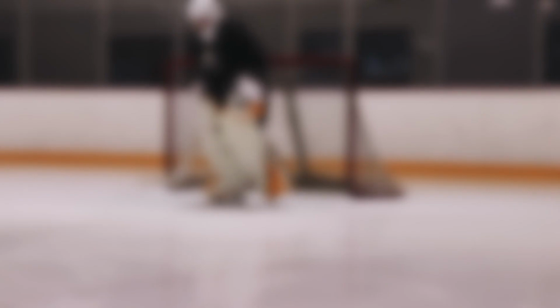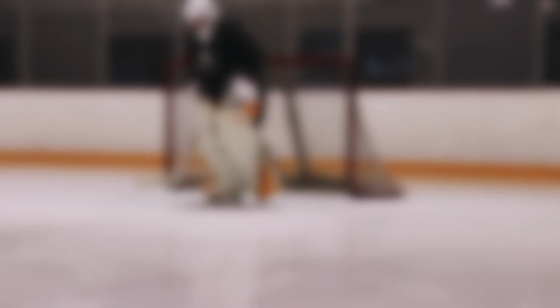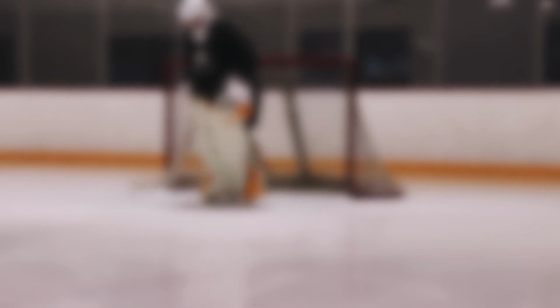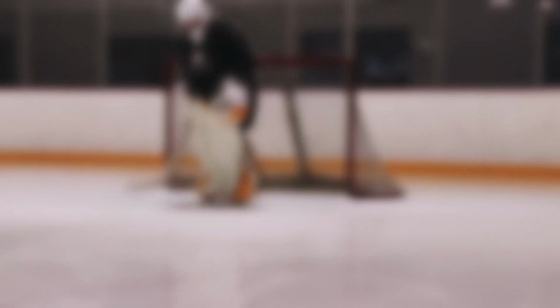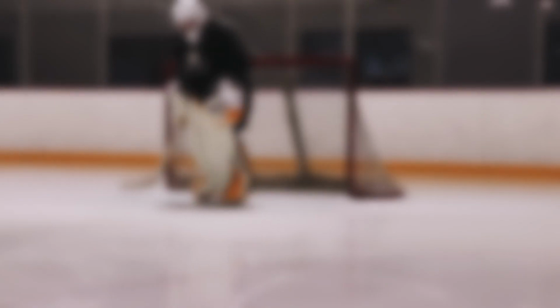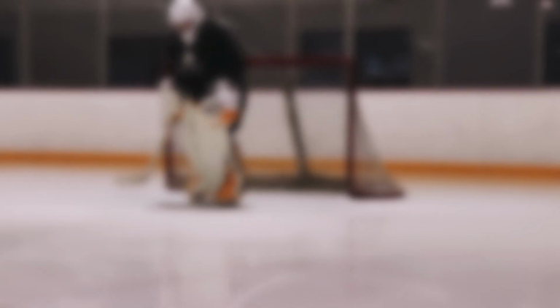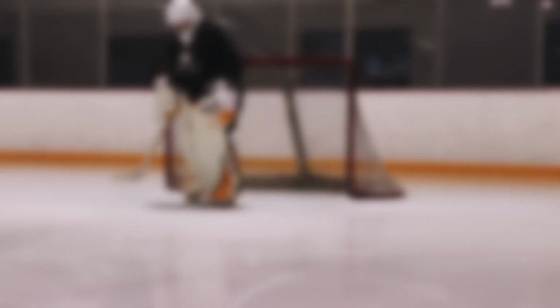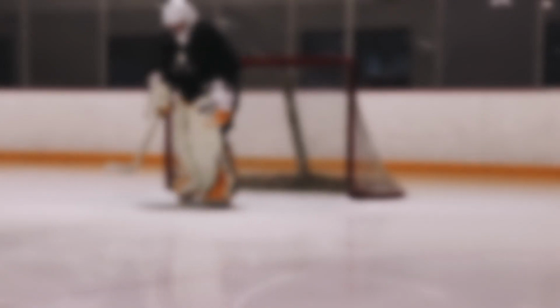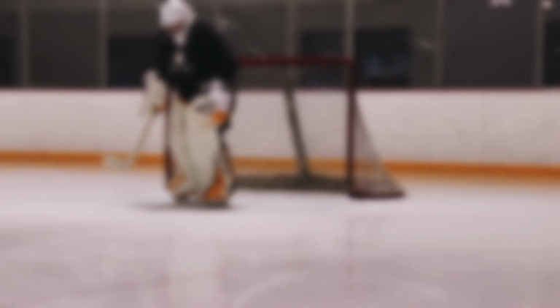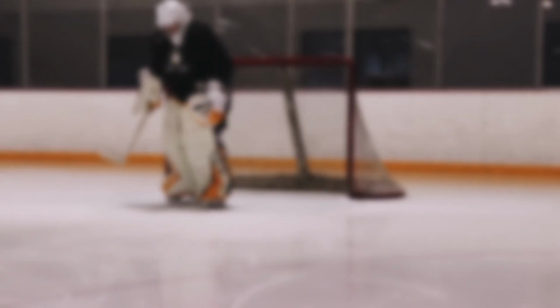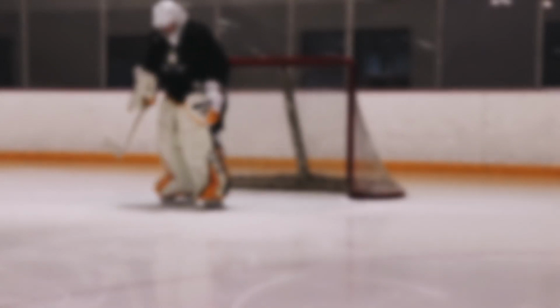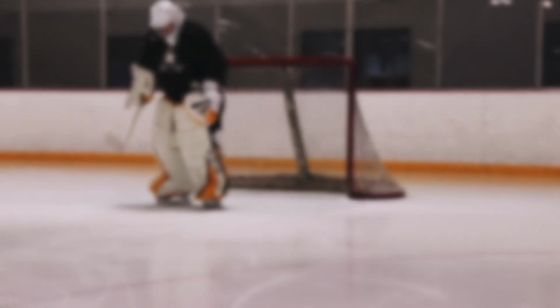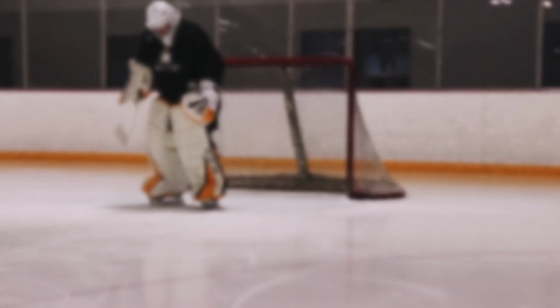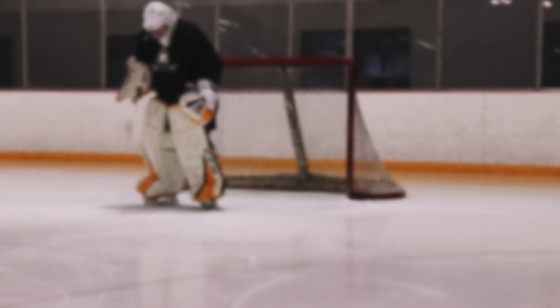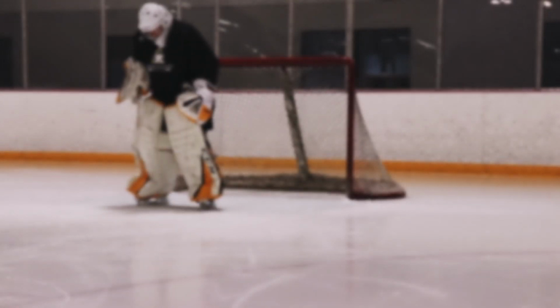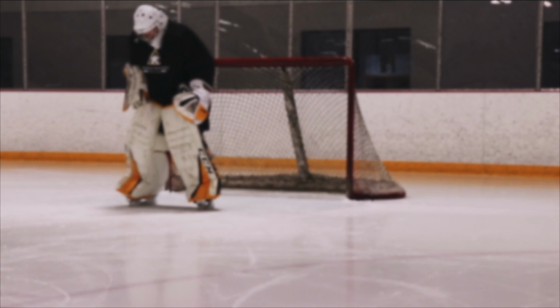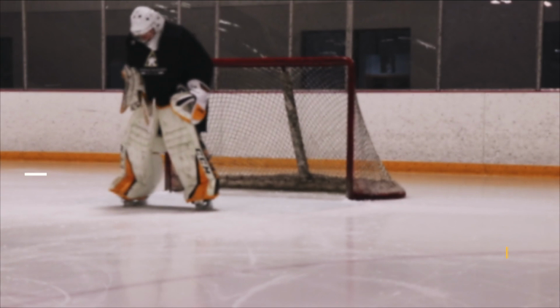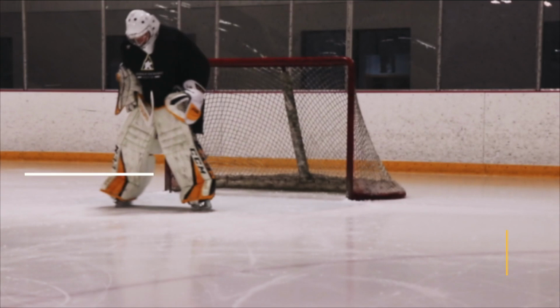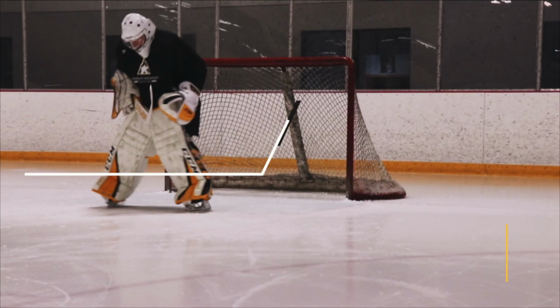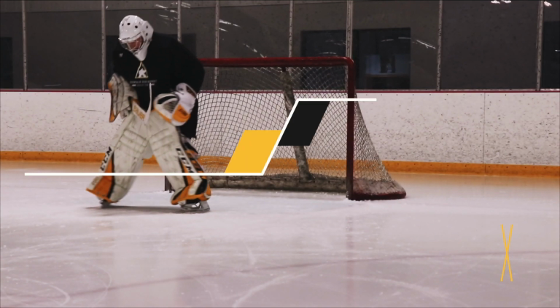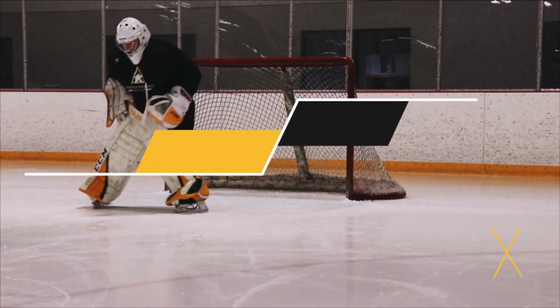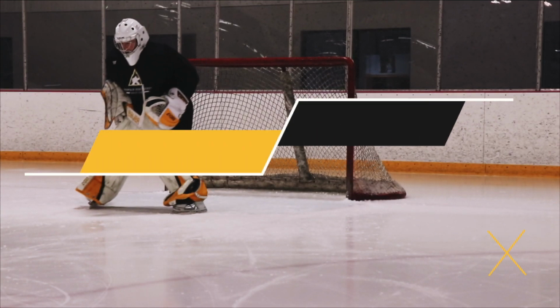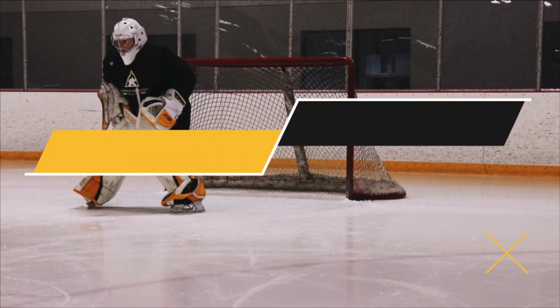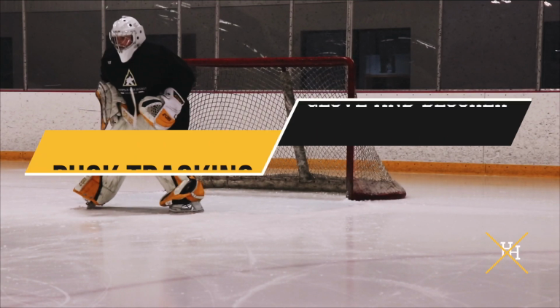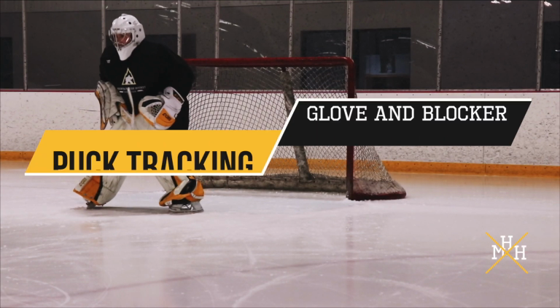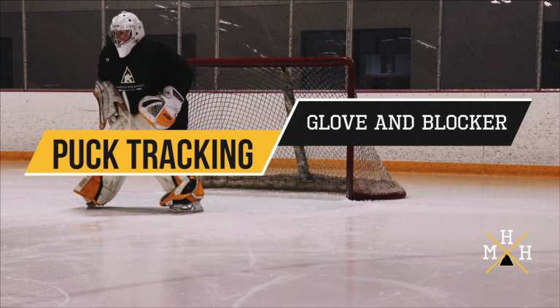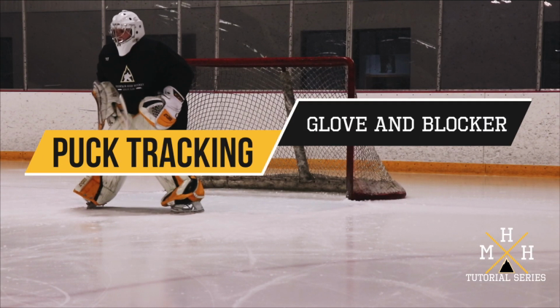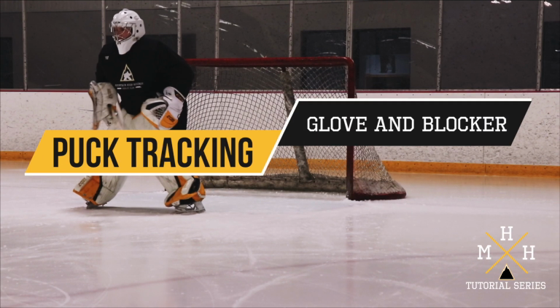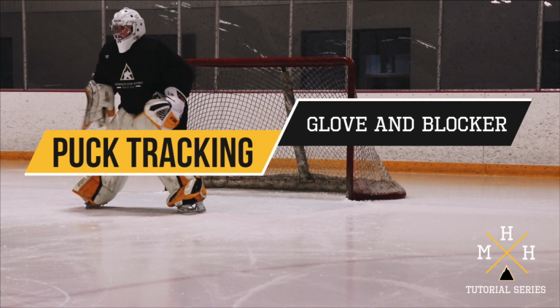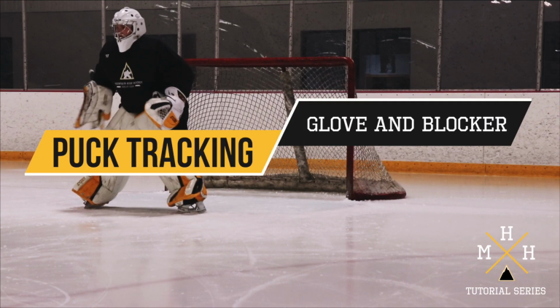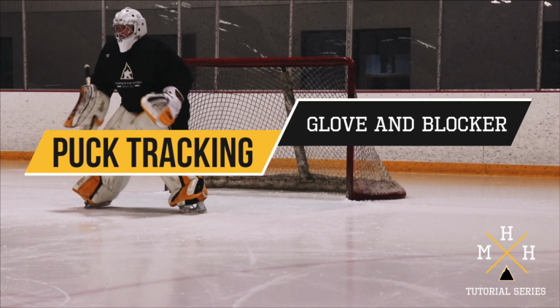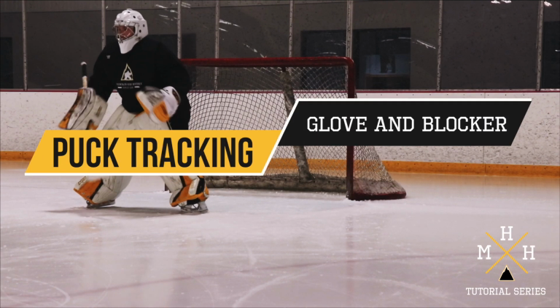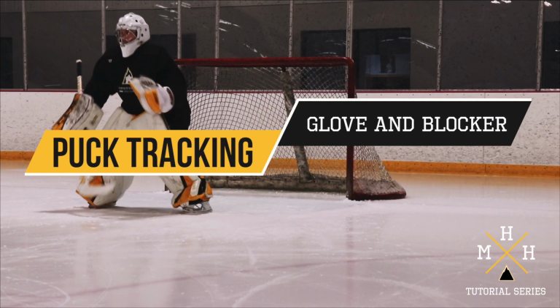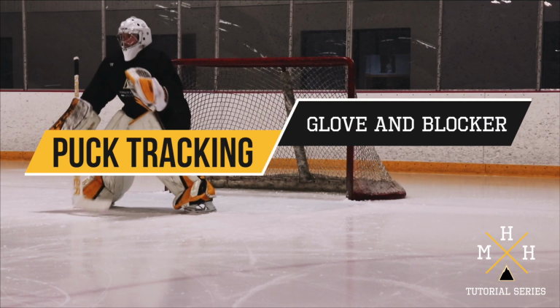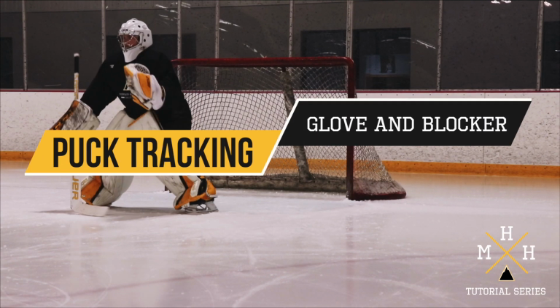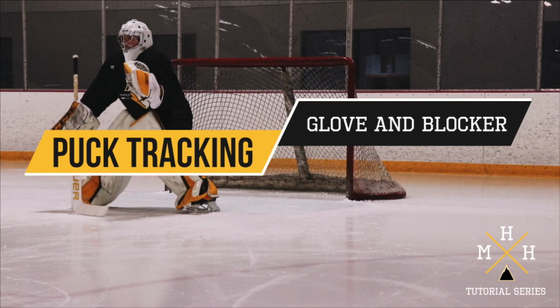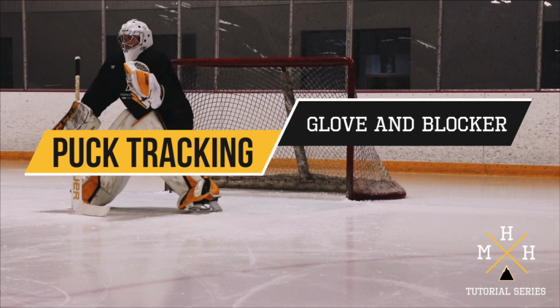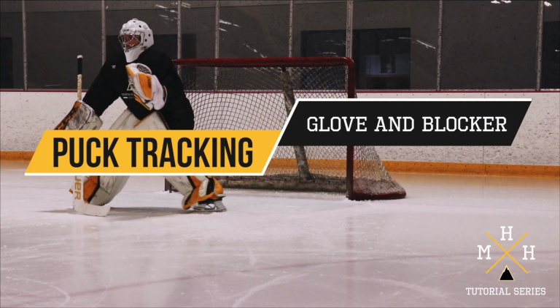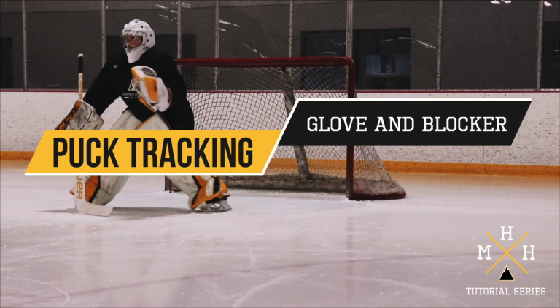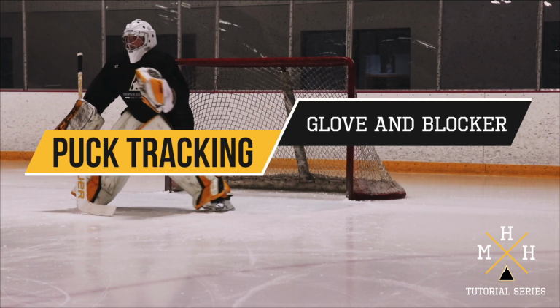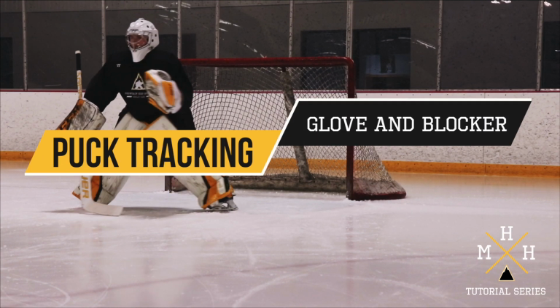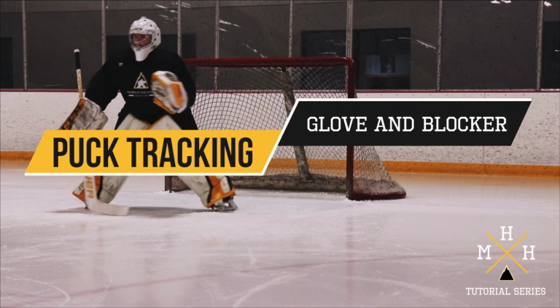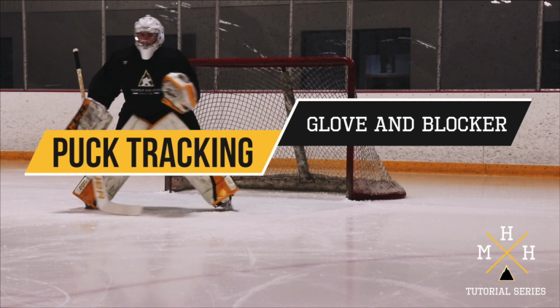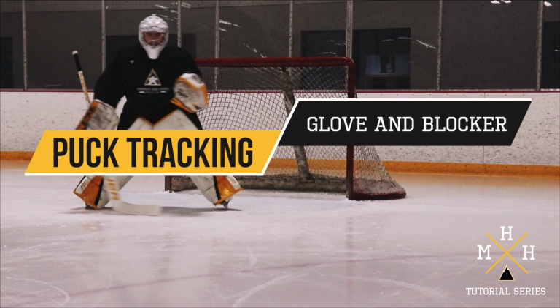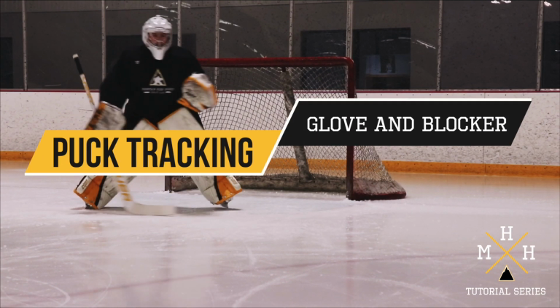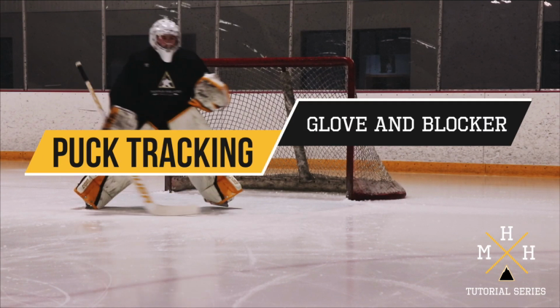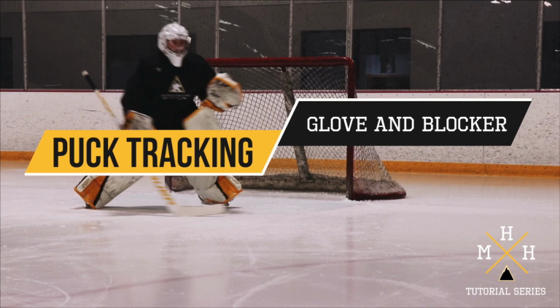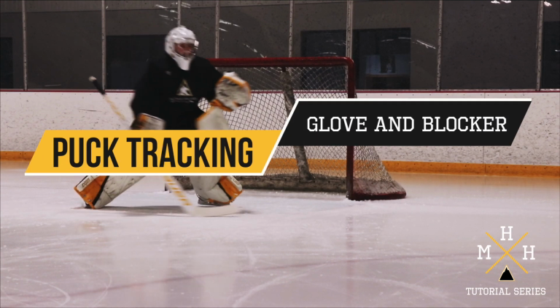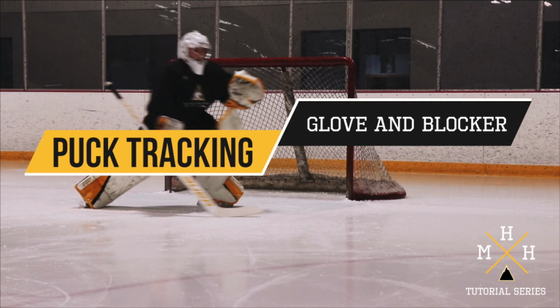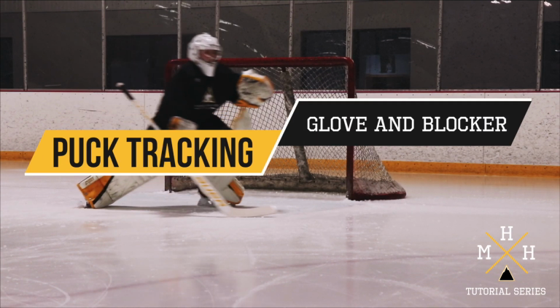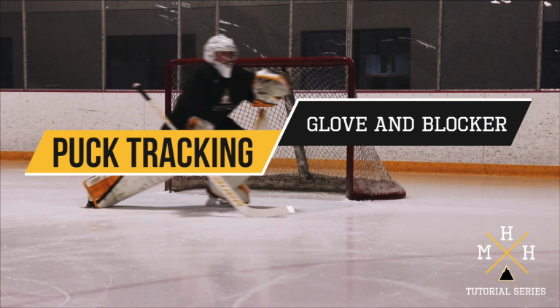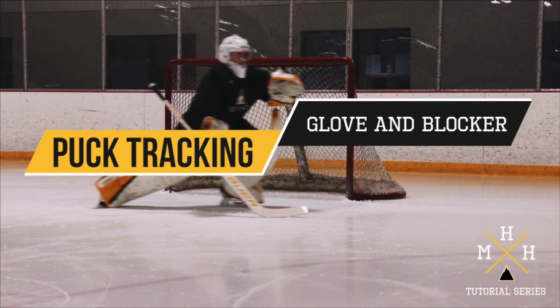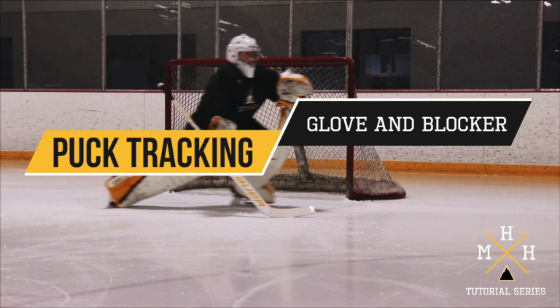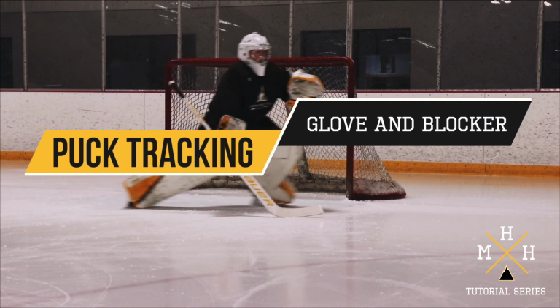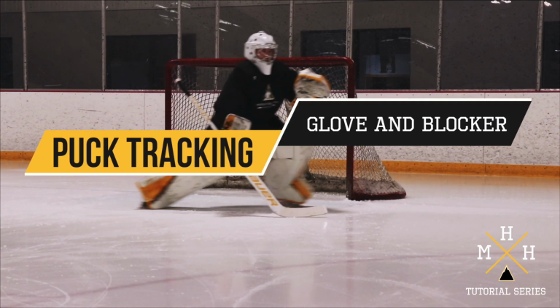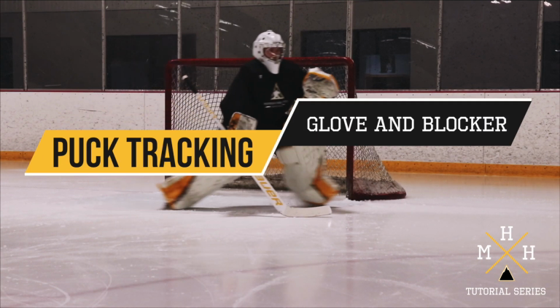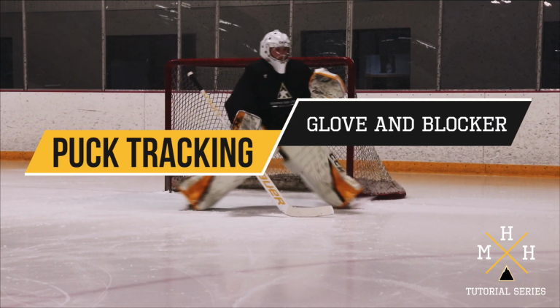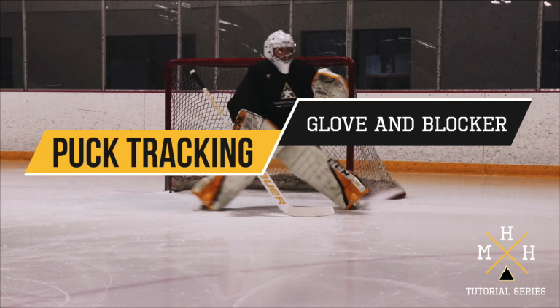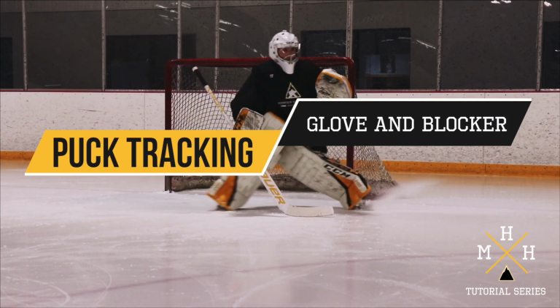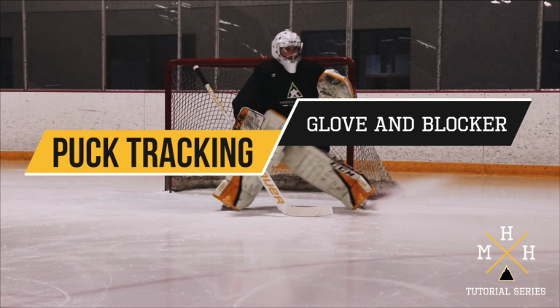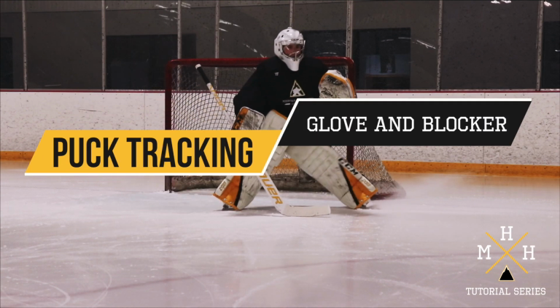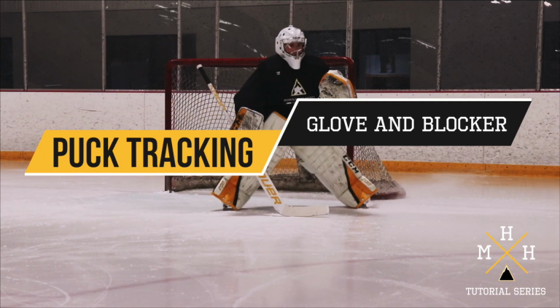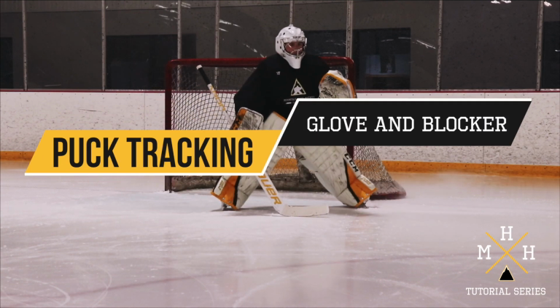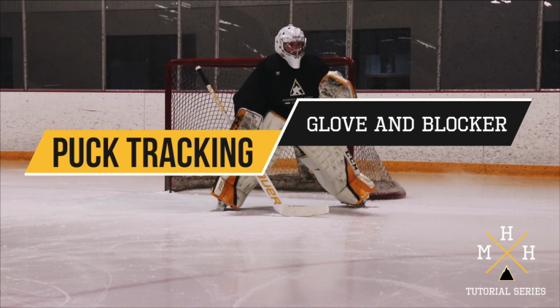Hey guys, Coach Tate here with another Mountain High Hockey tutorial. This week's focus will be tracking the puck into our glove and blocker.